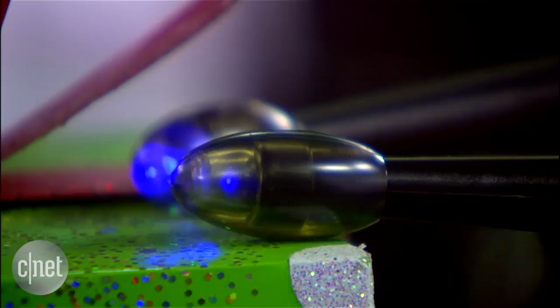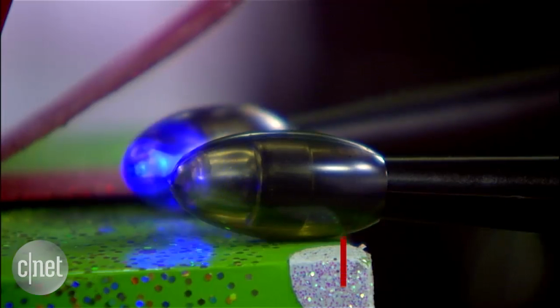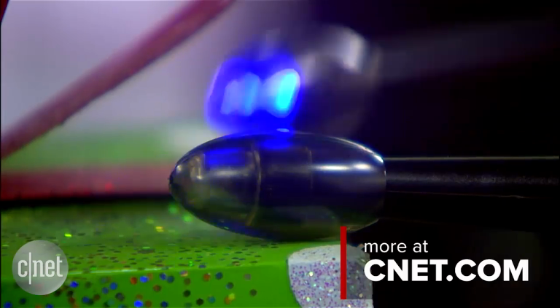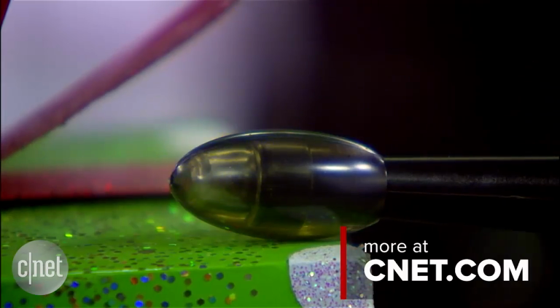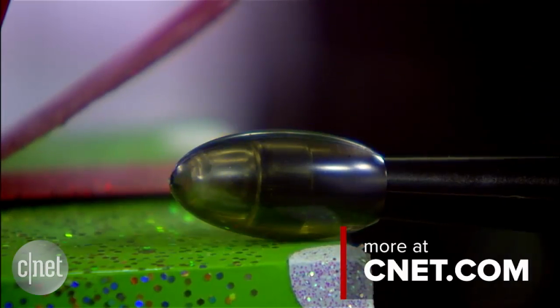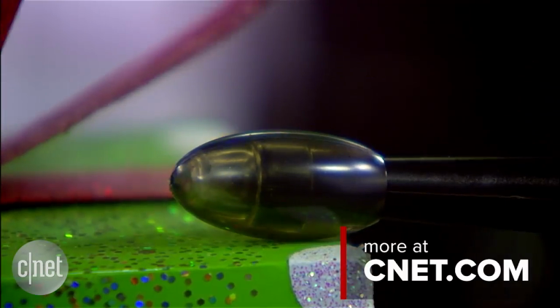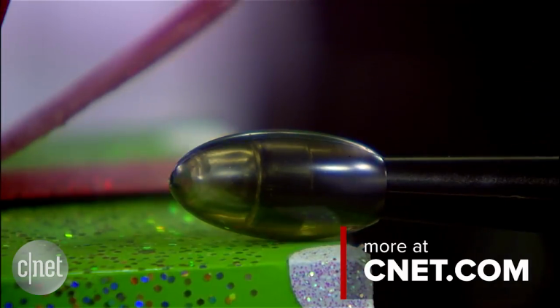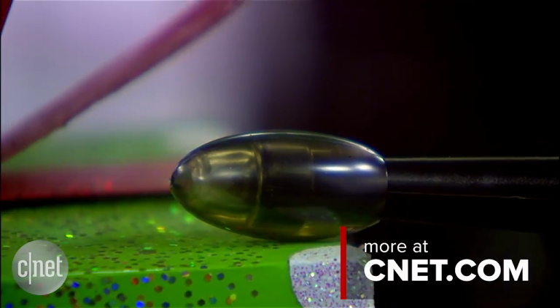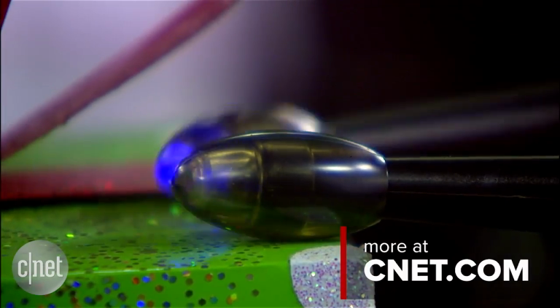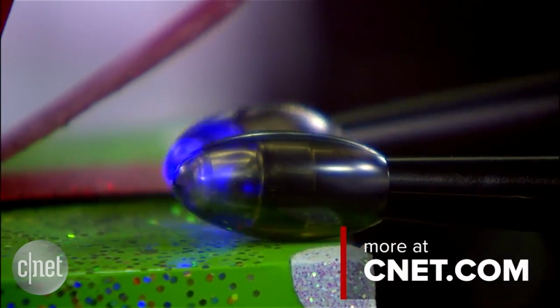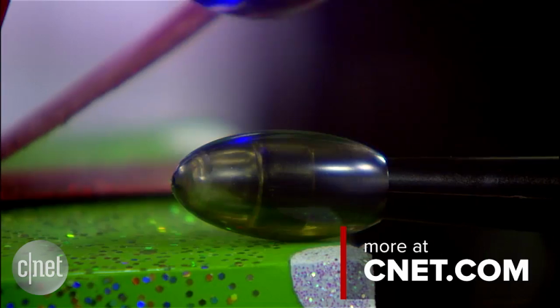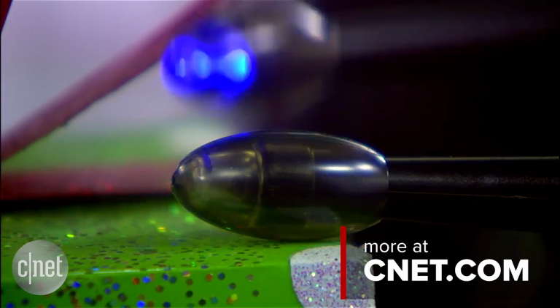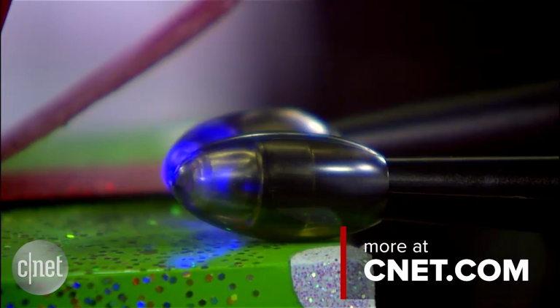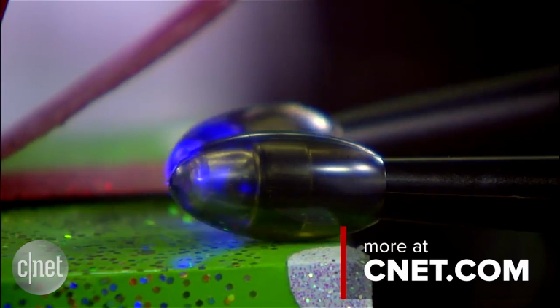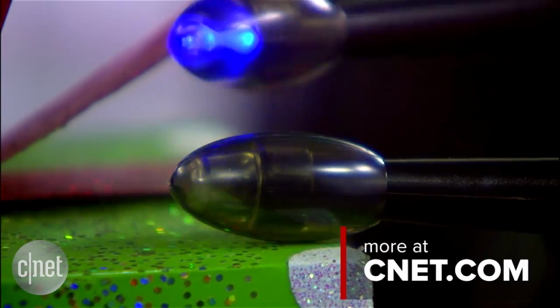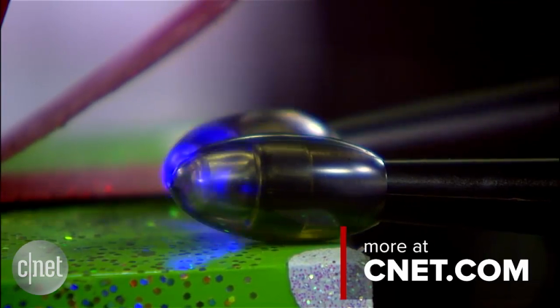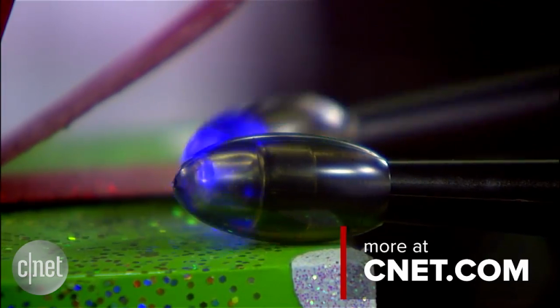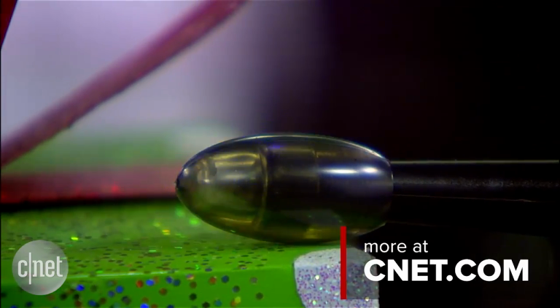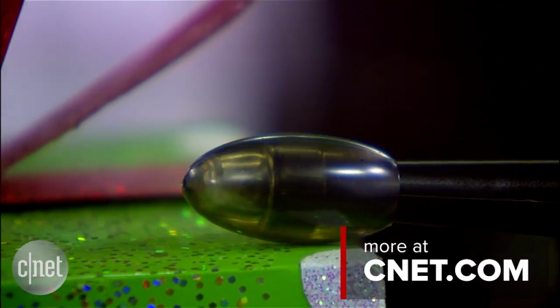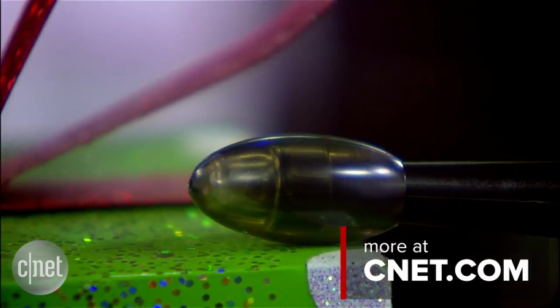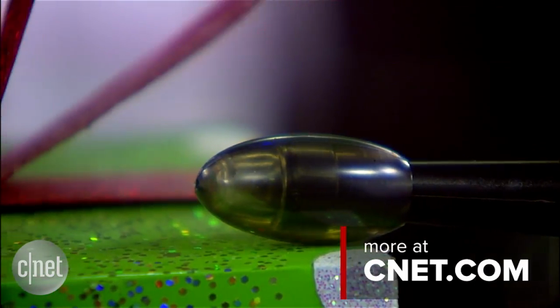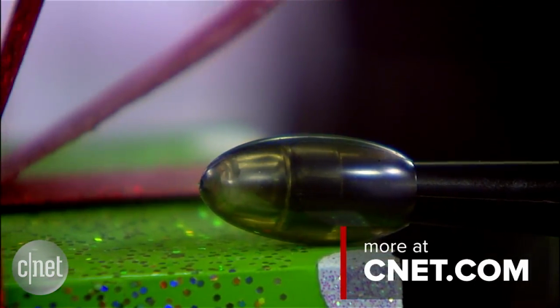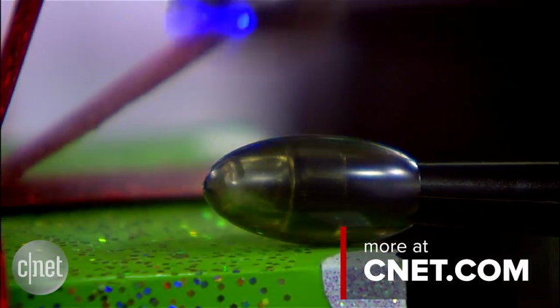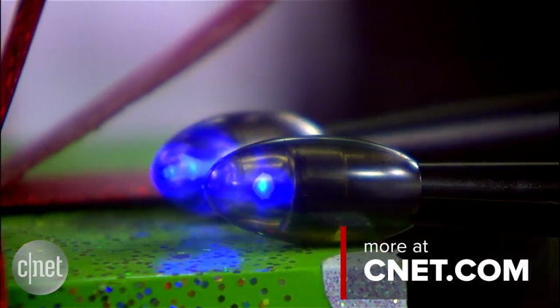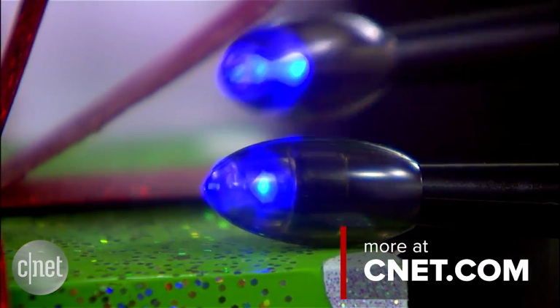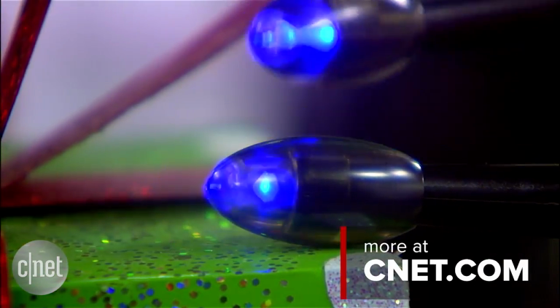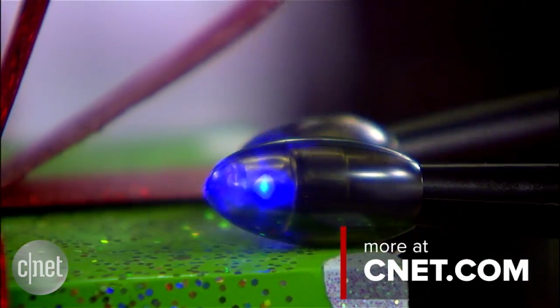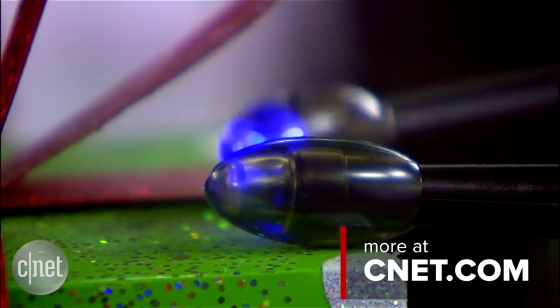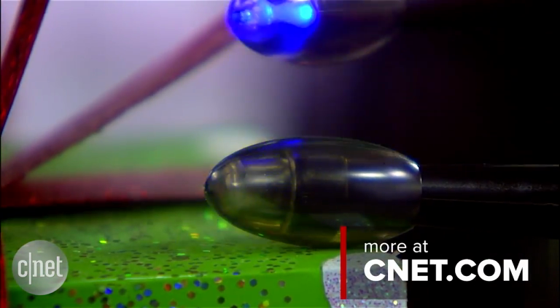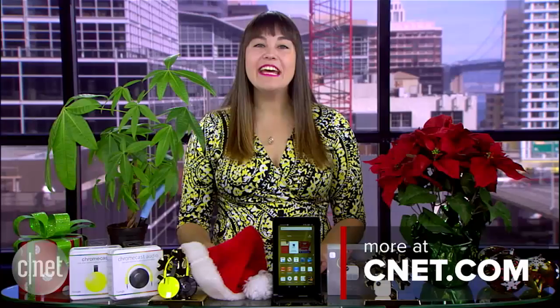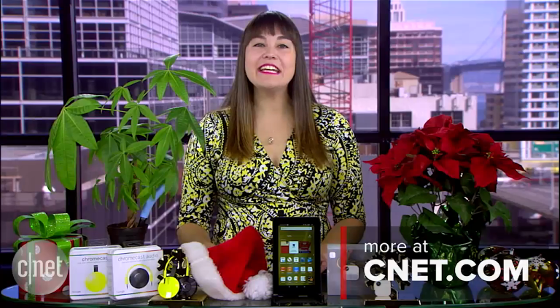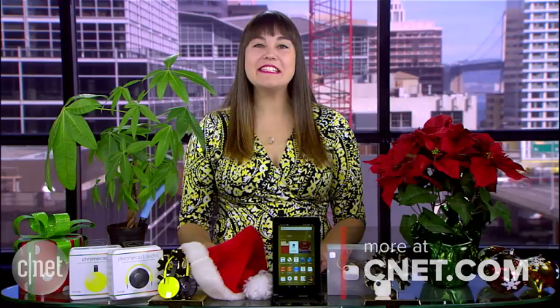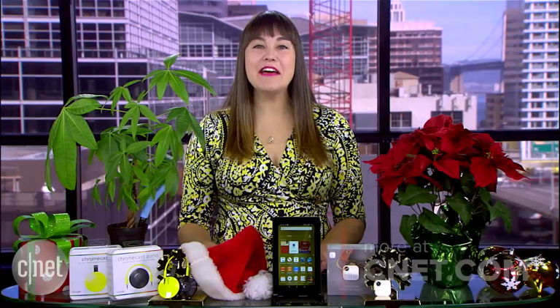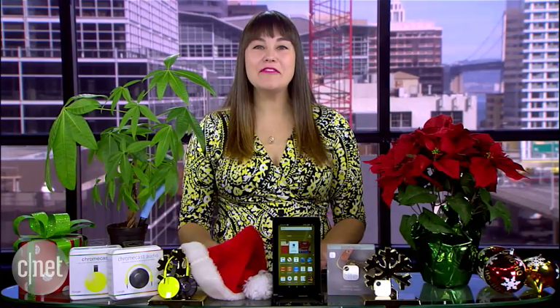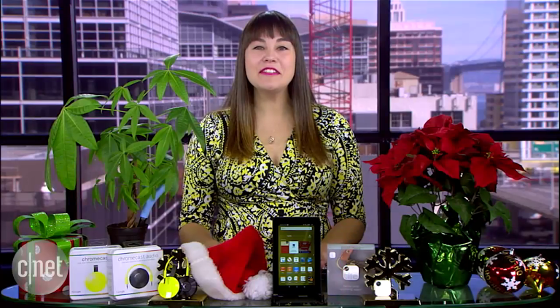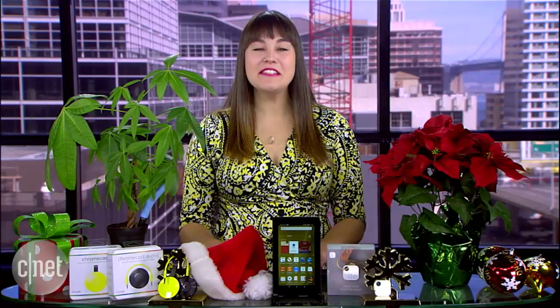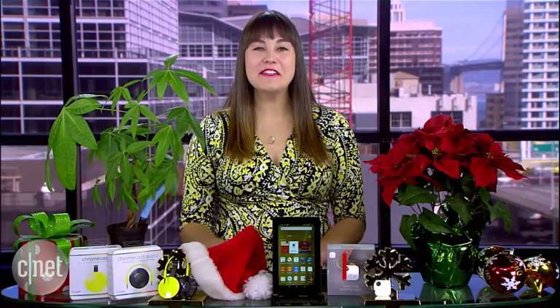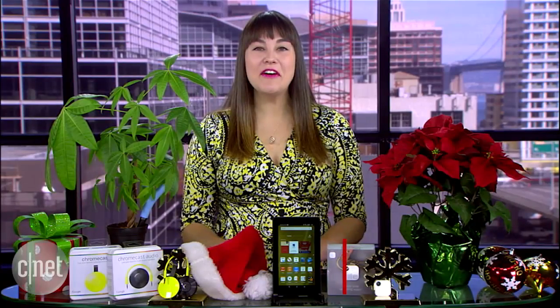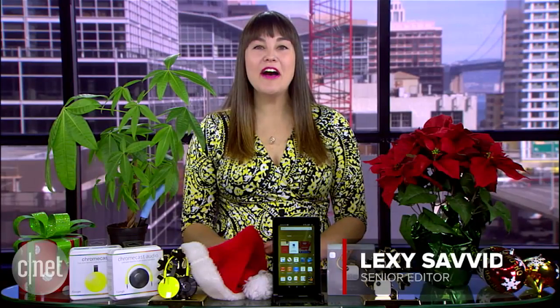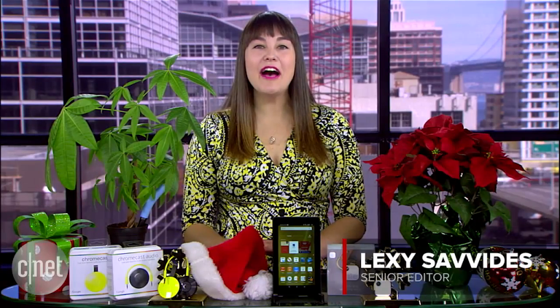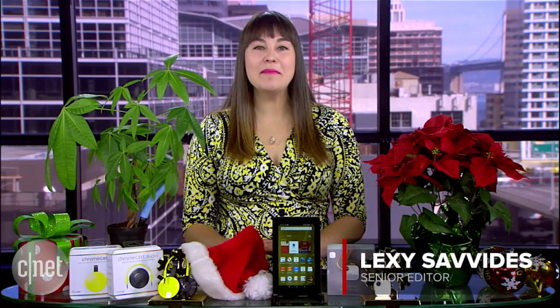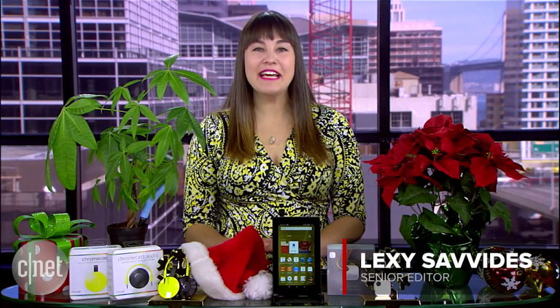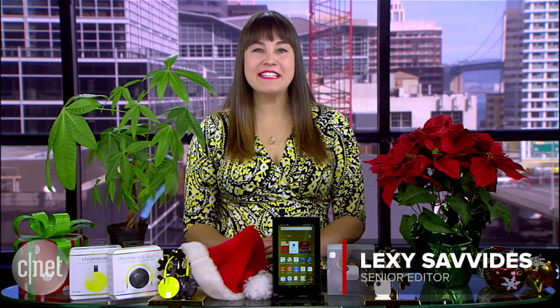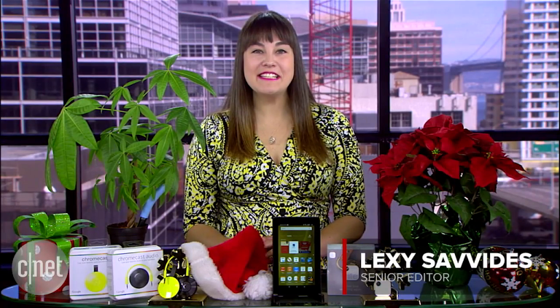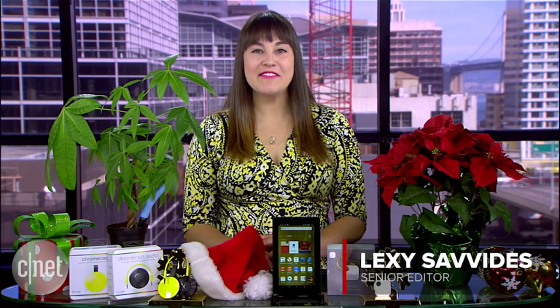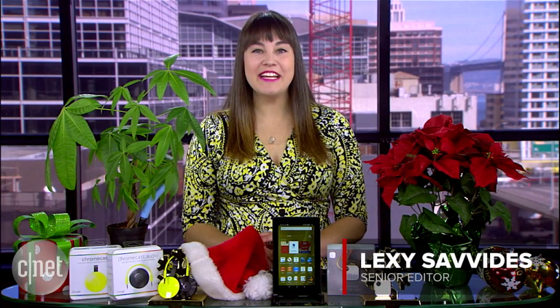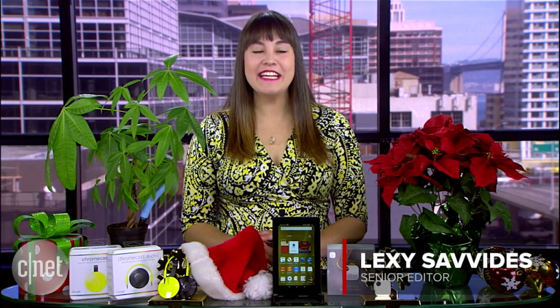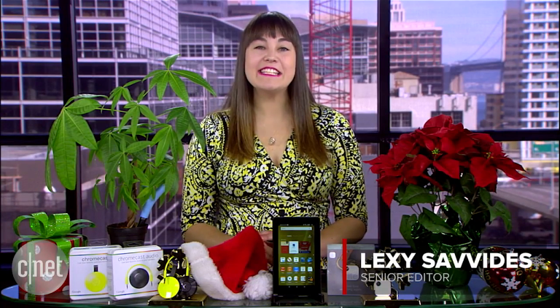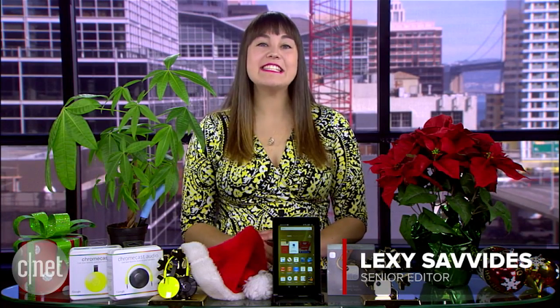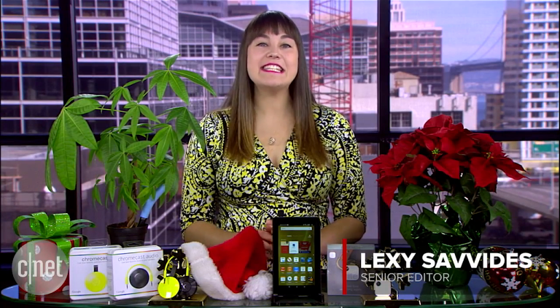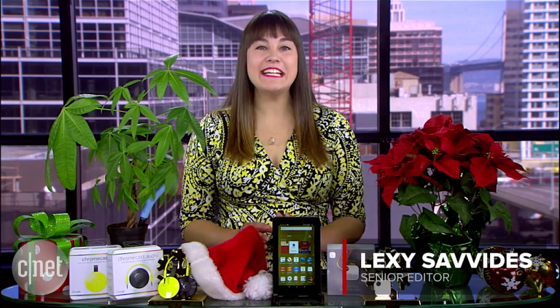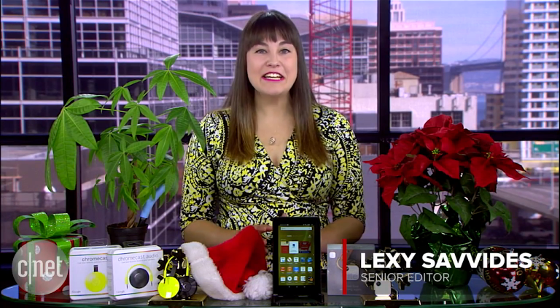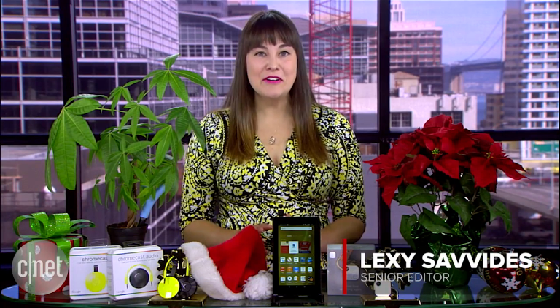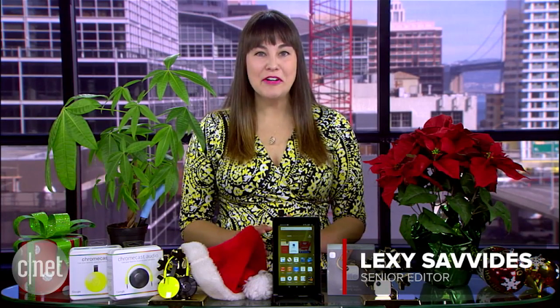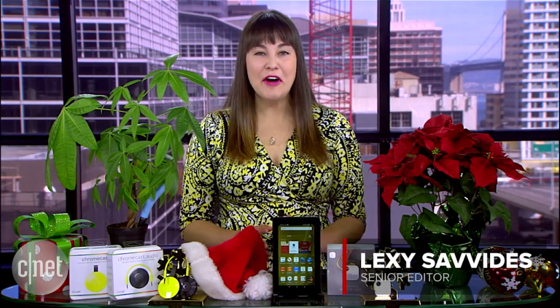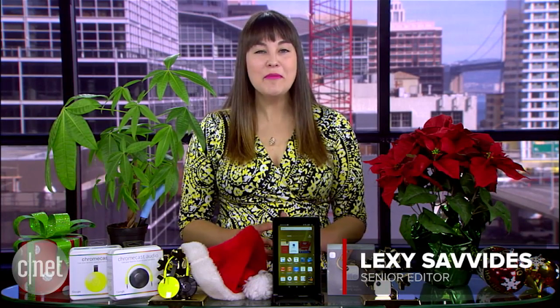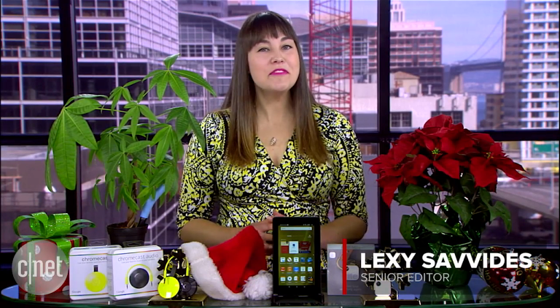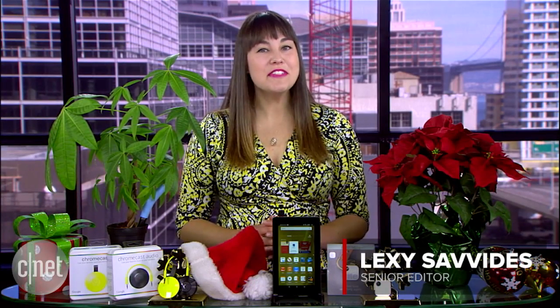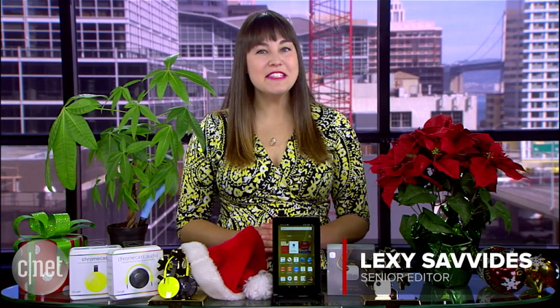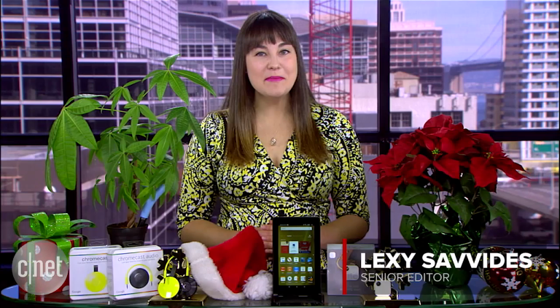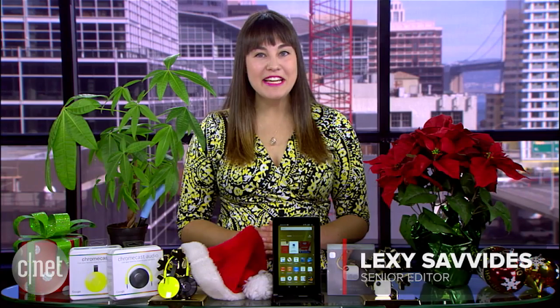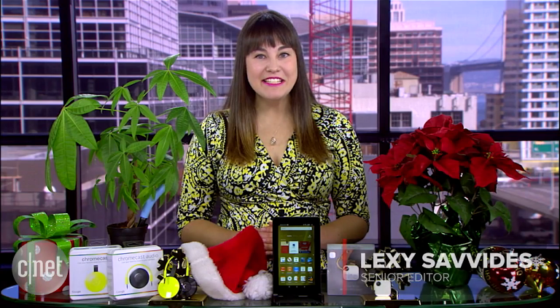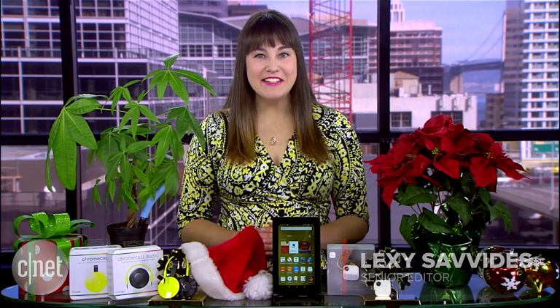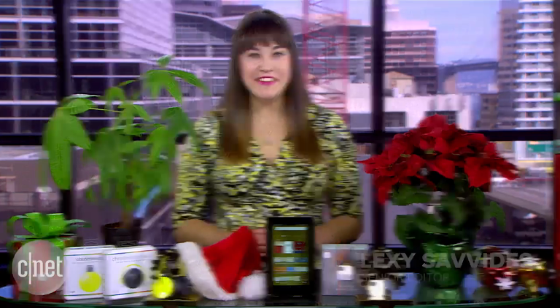For more holiday gift ideas, visit CNET.com. In San Francisco, I'm Lexi Savides, CNET.com for CBS News.